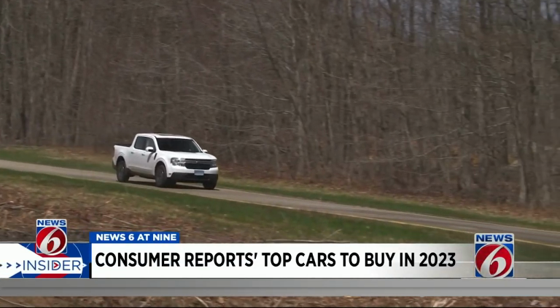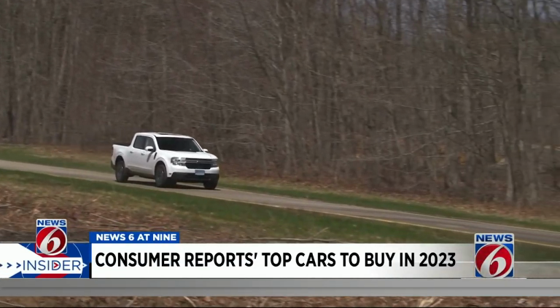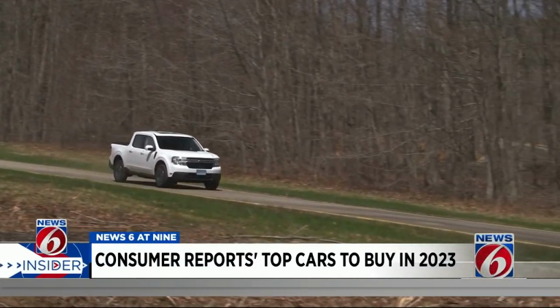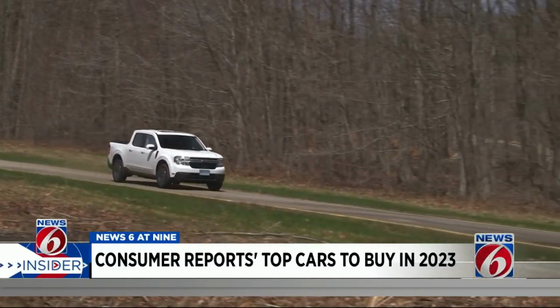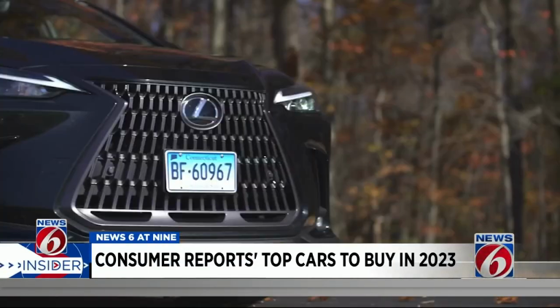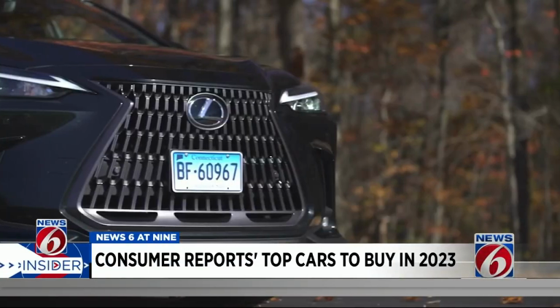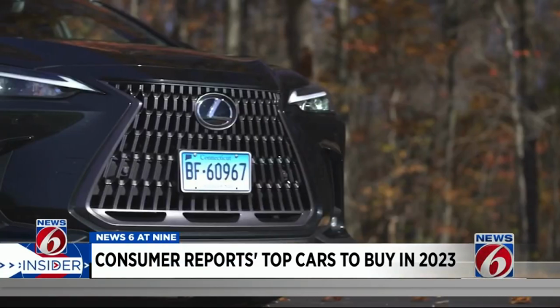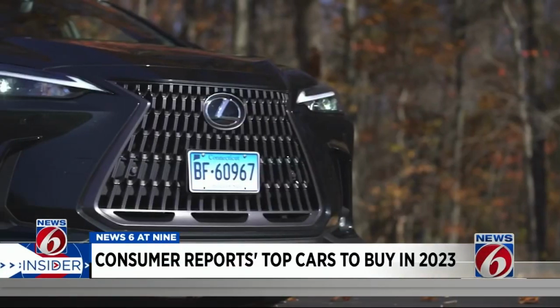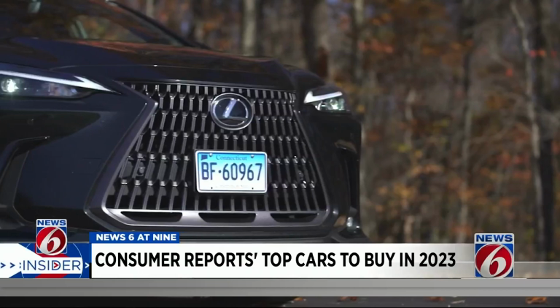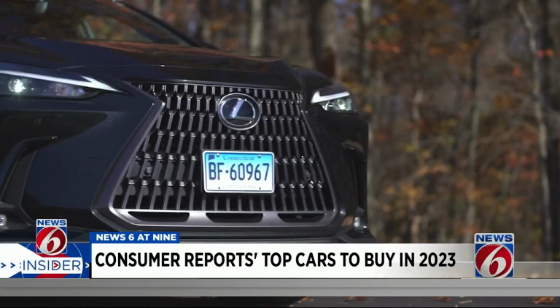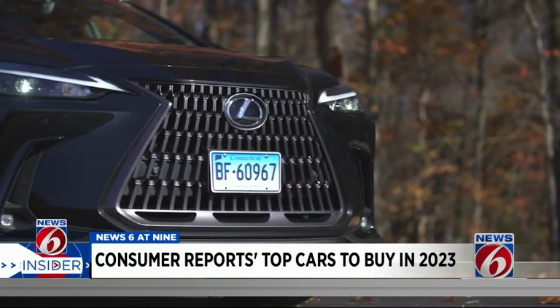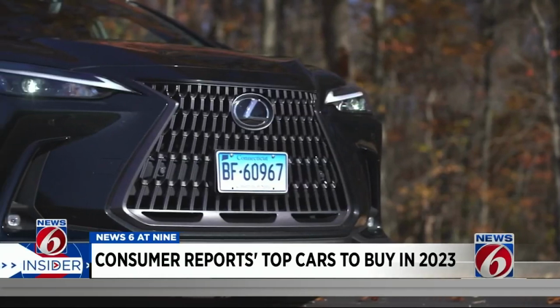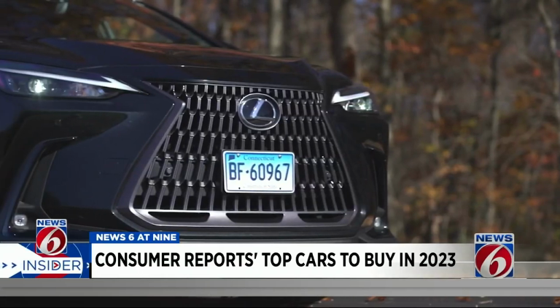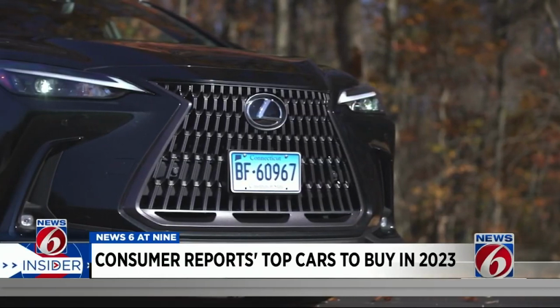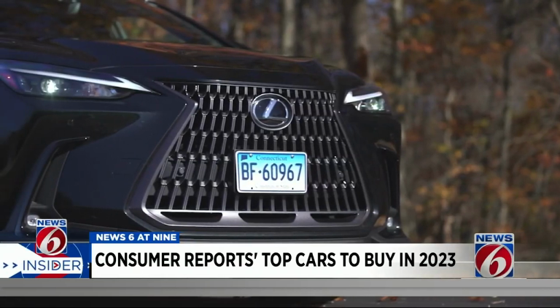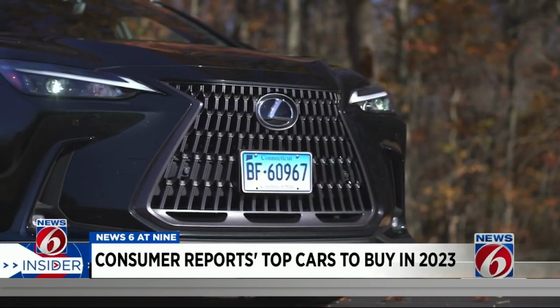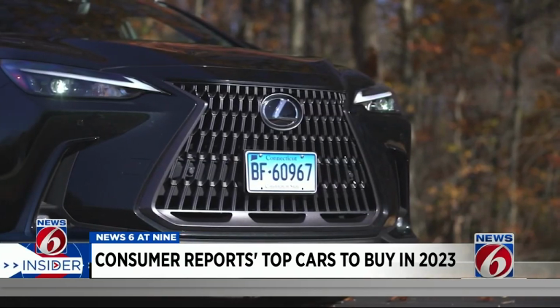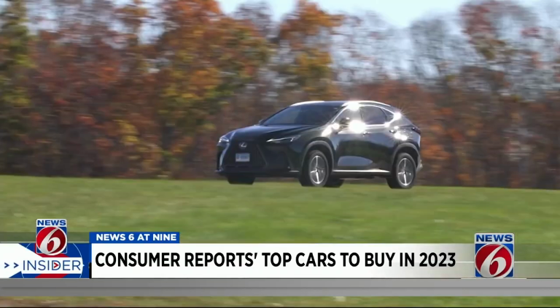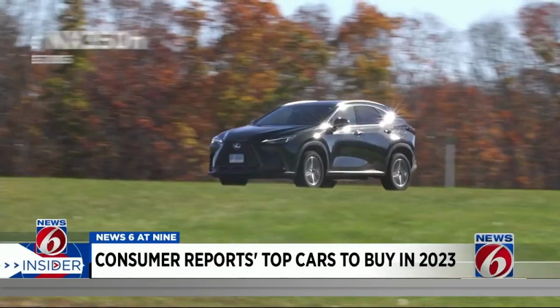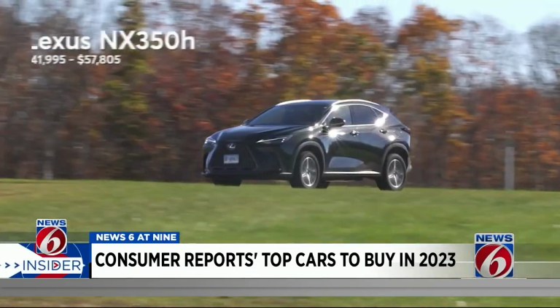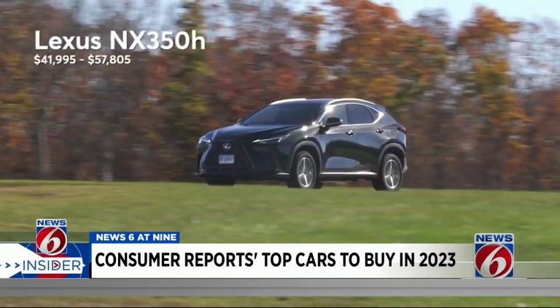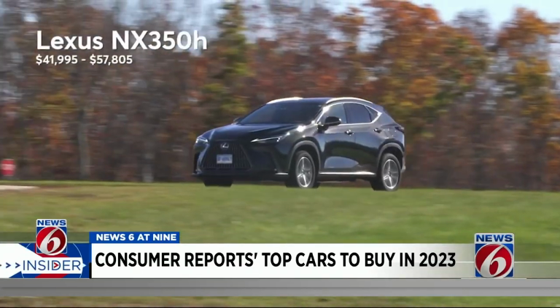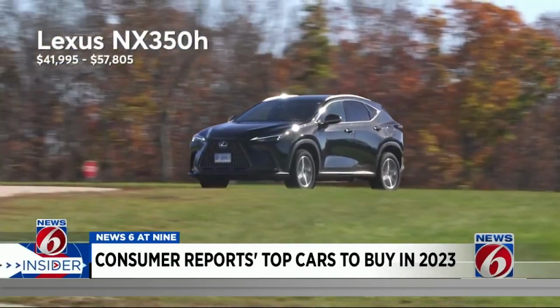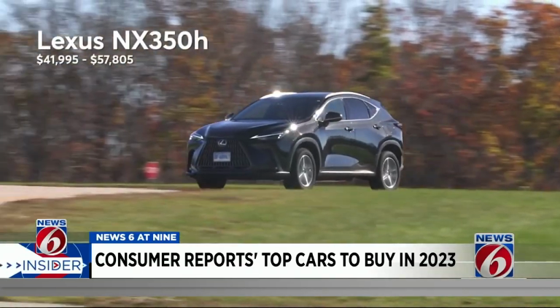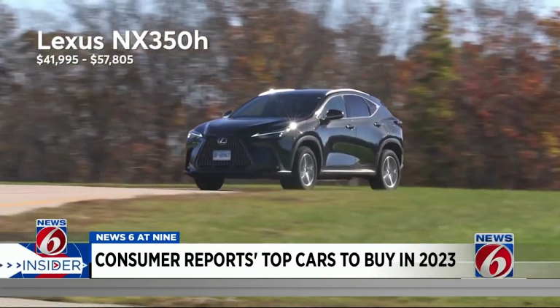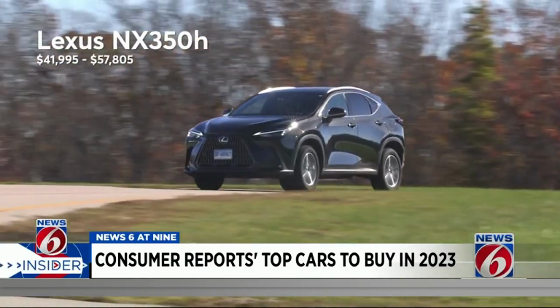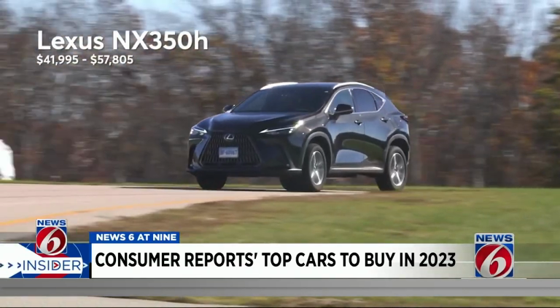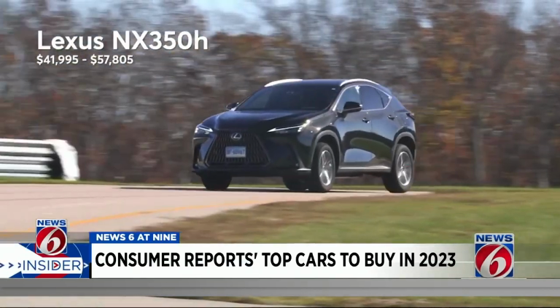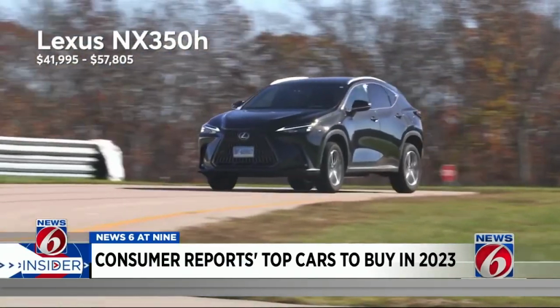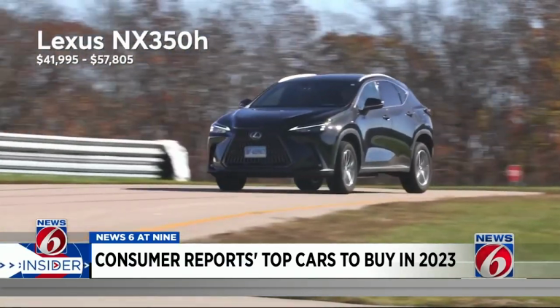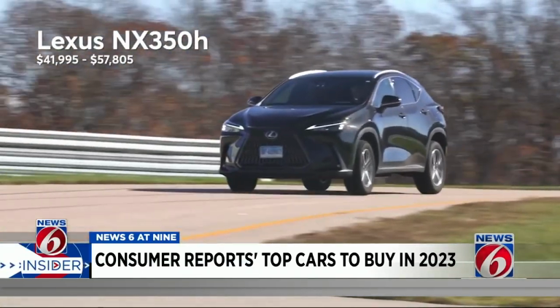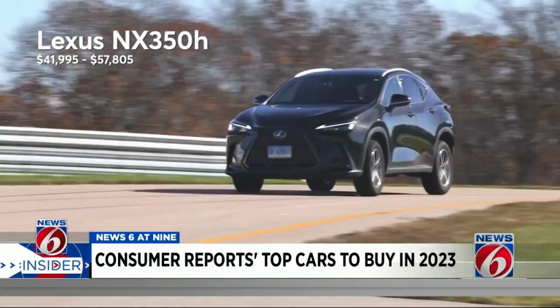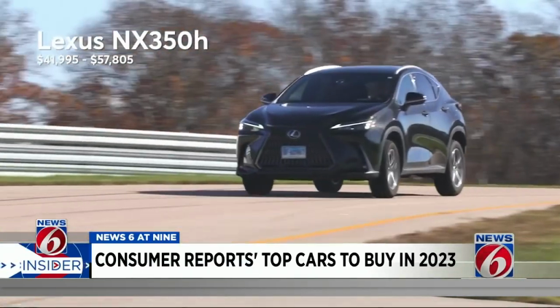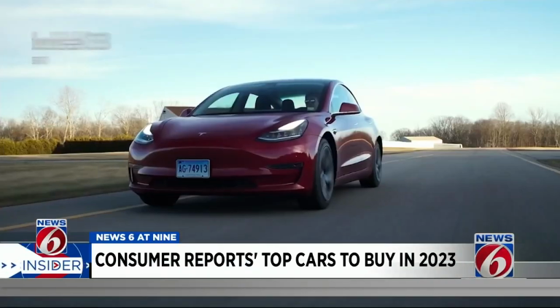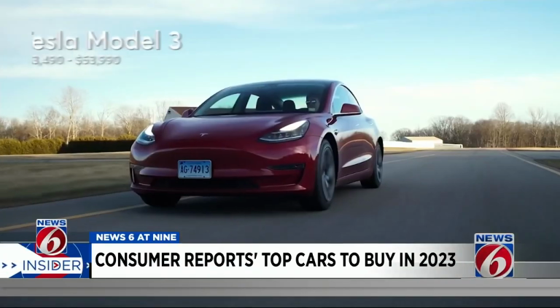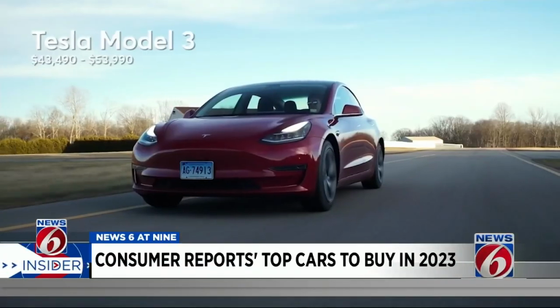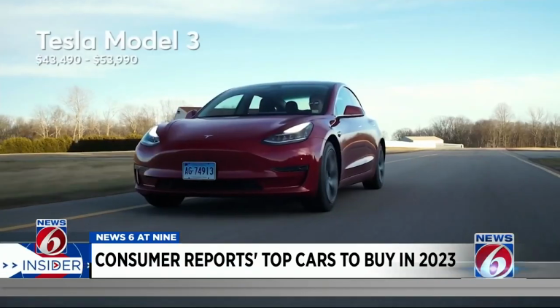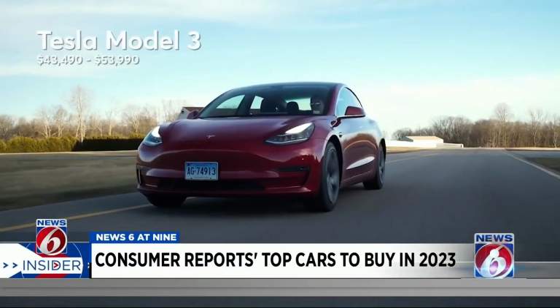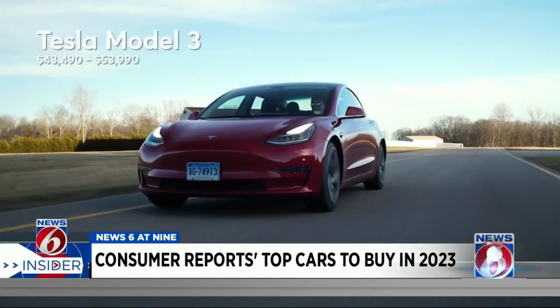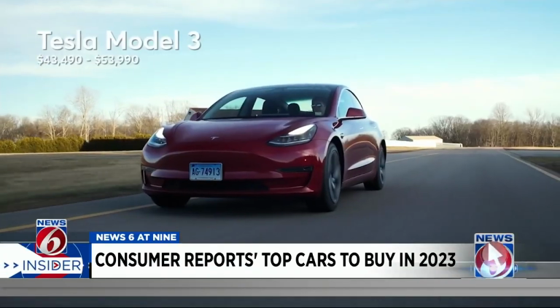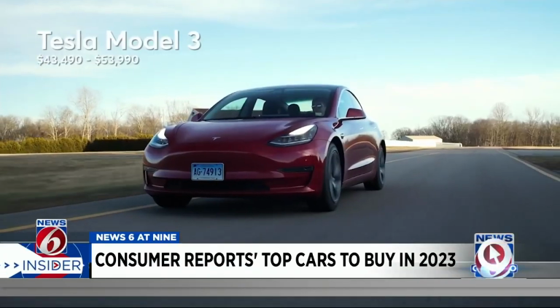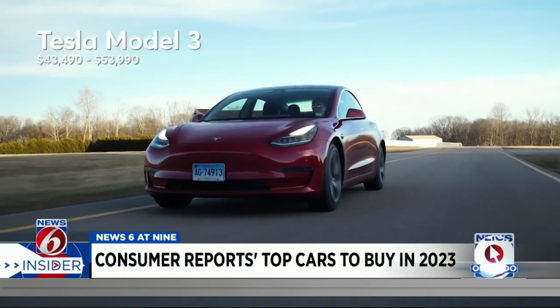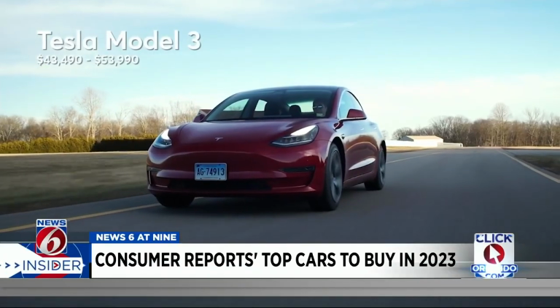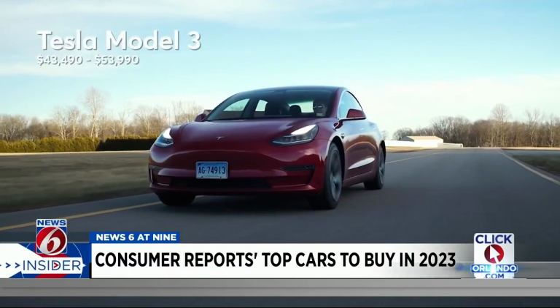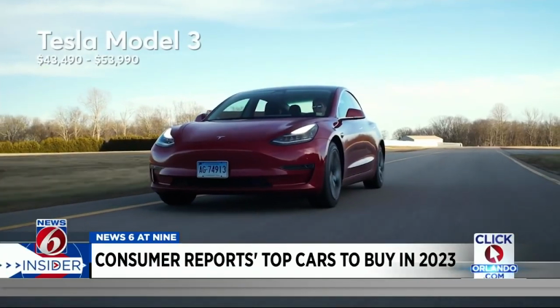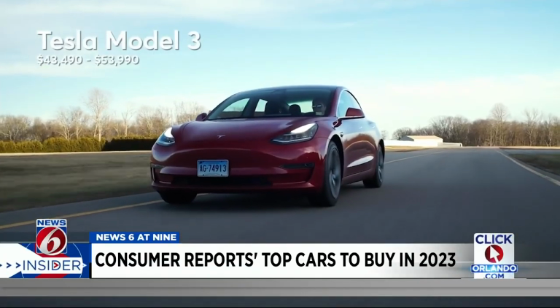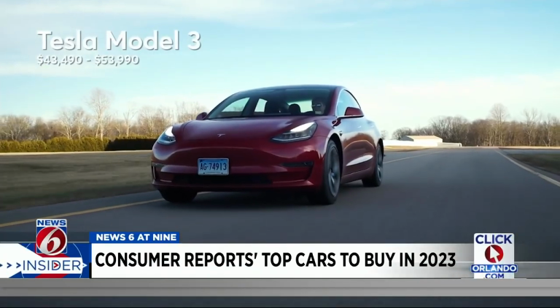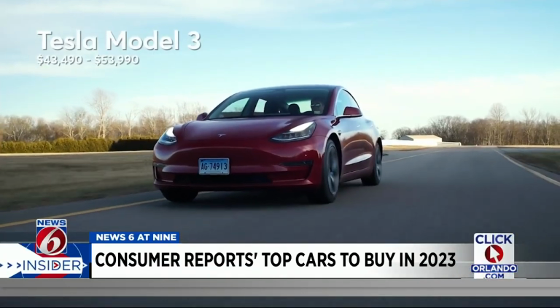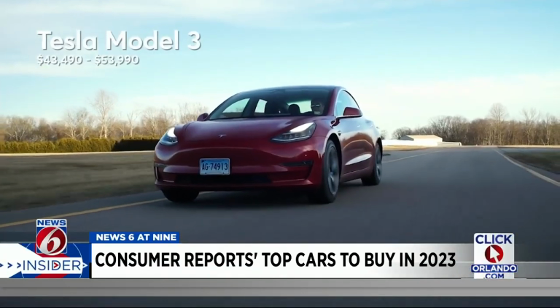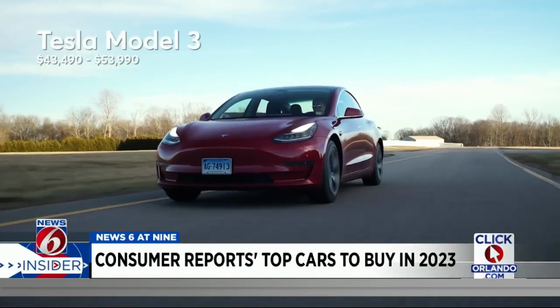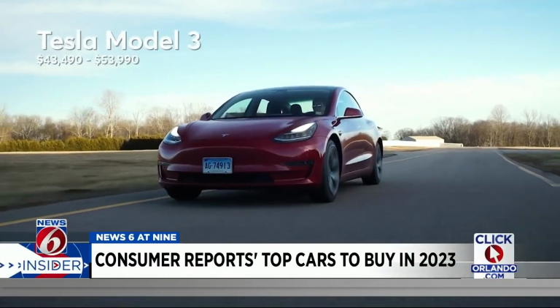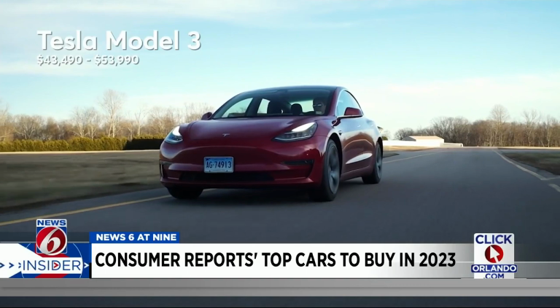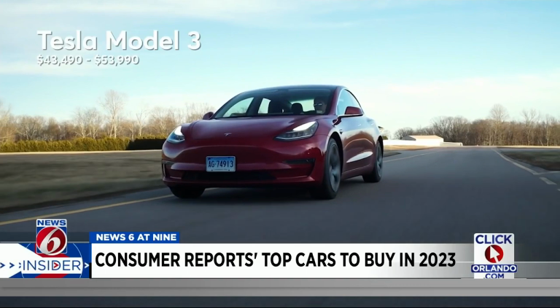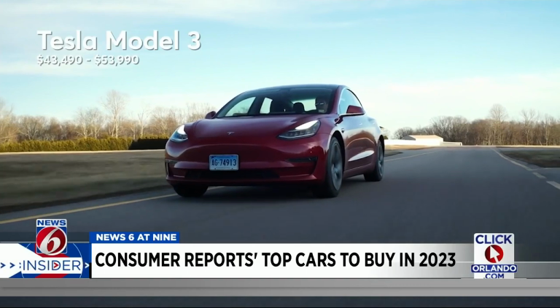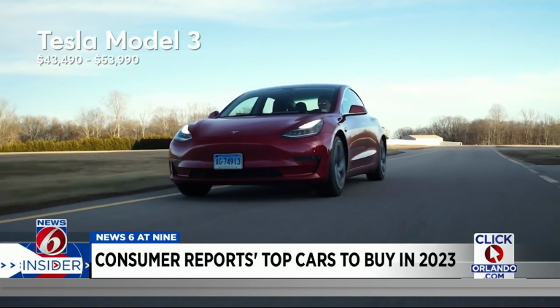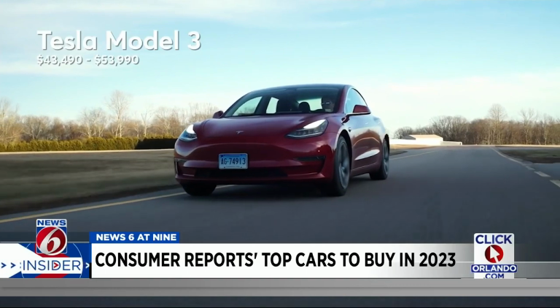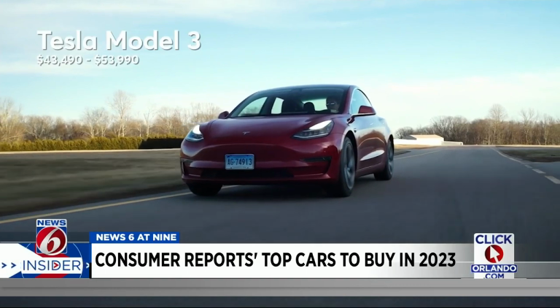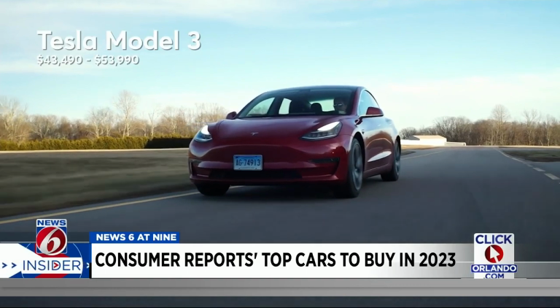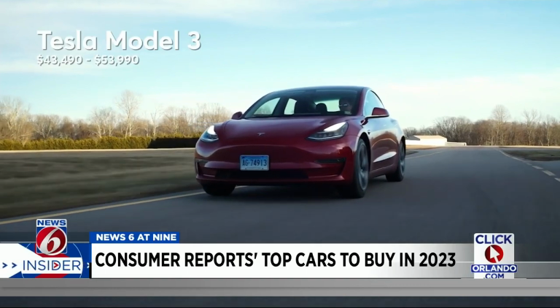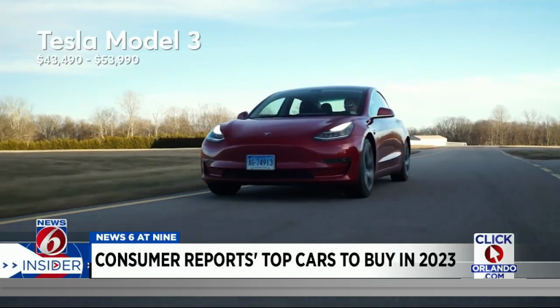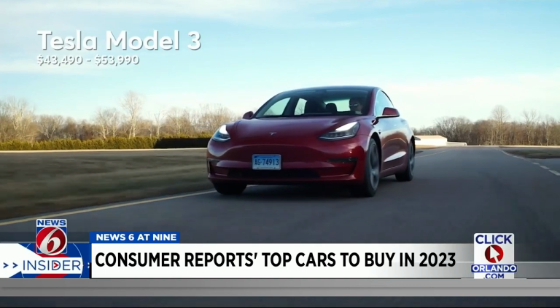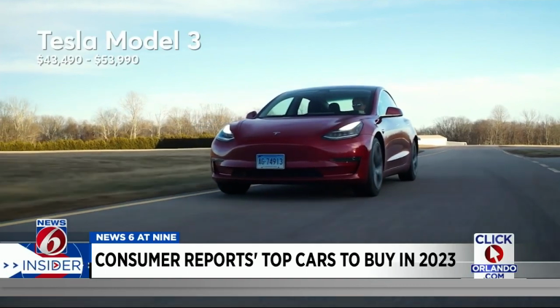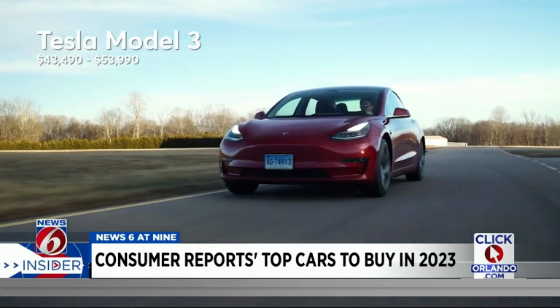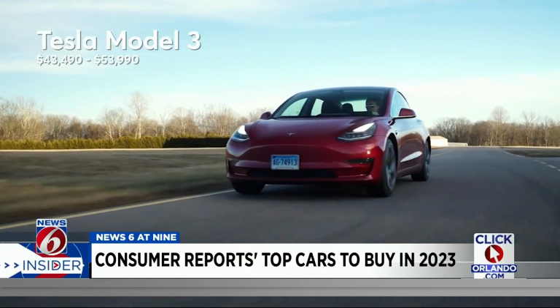And if you're ready to splurge, the Lexus NX 350H and the Tesla Model 3 are Consumer Reports' top picks over $45,000.